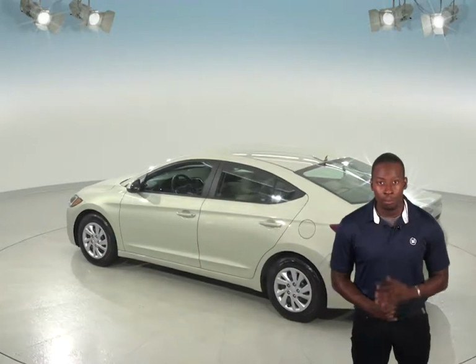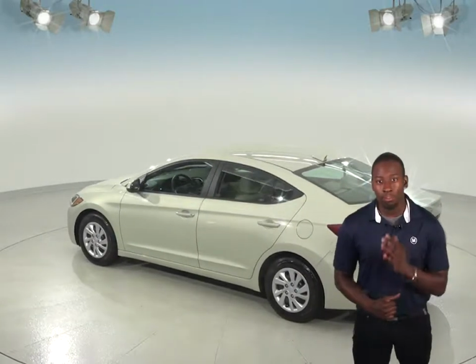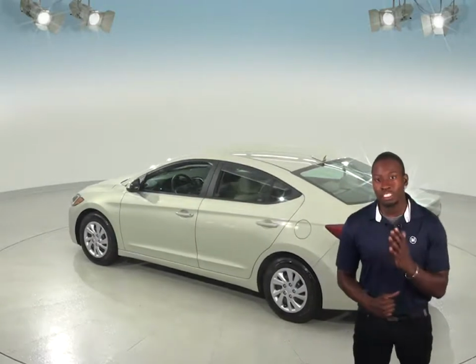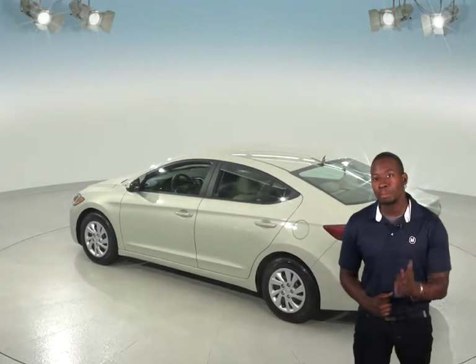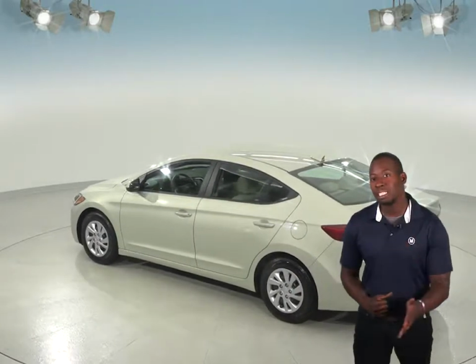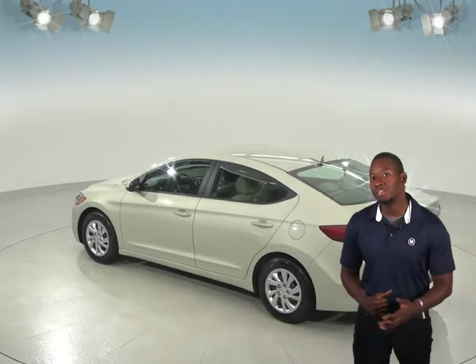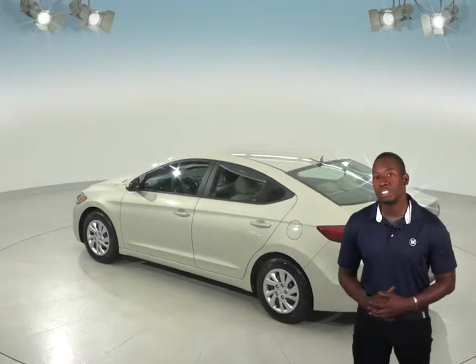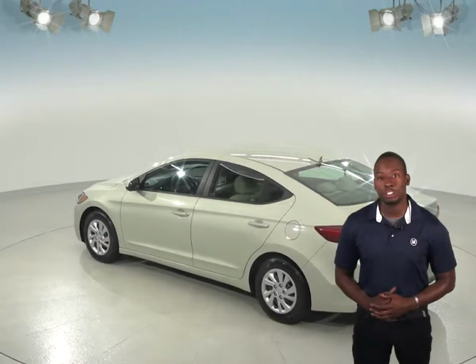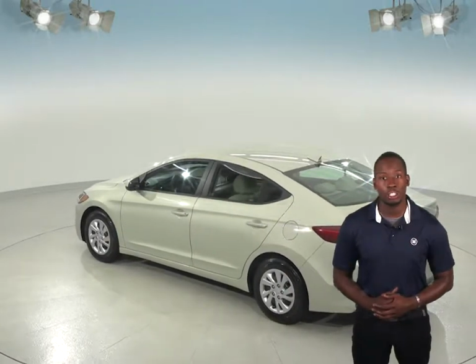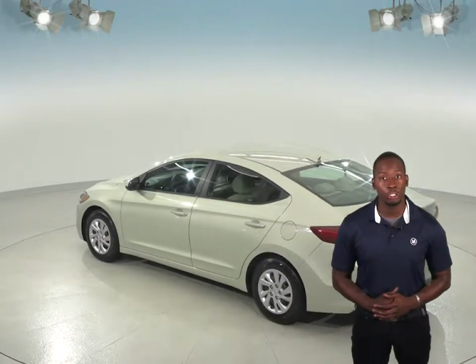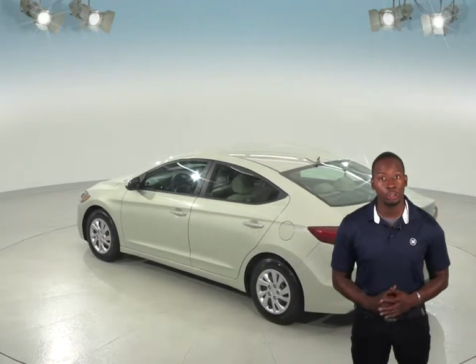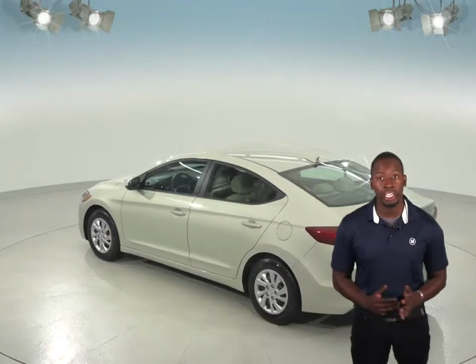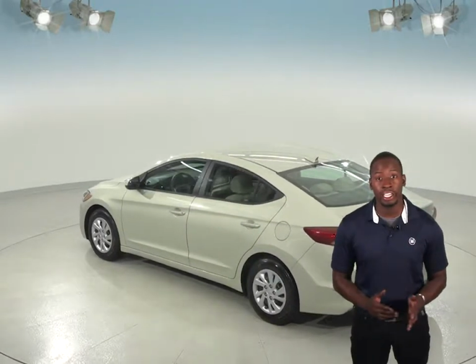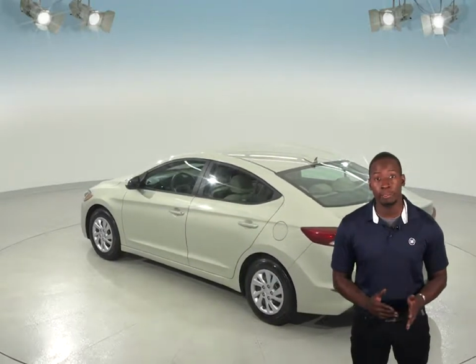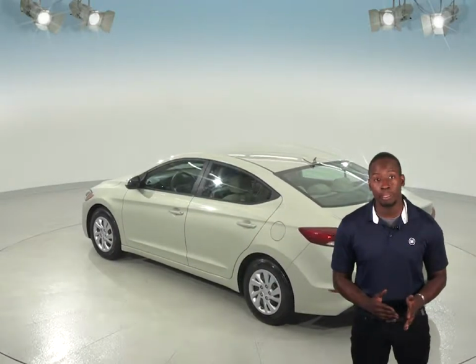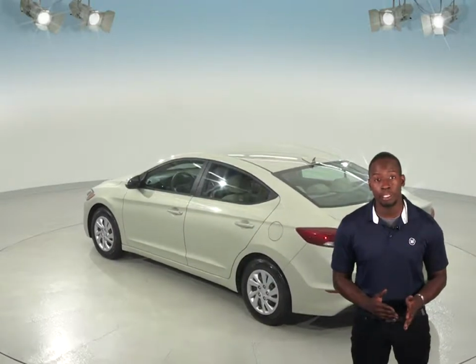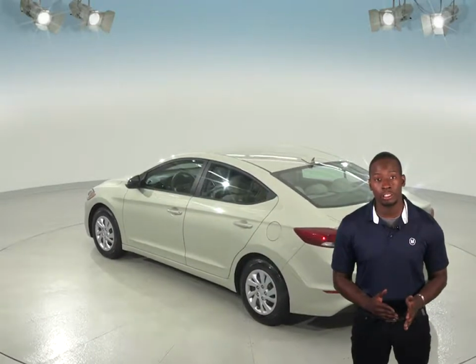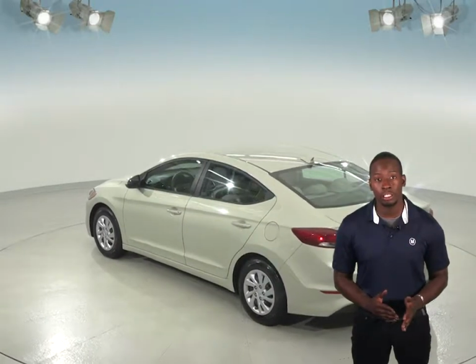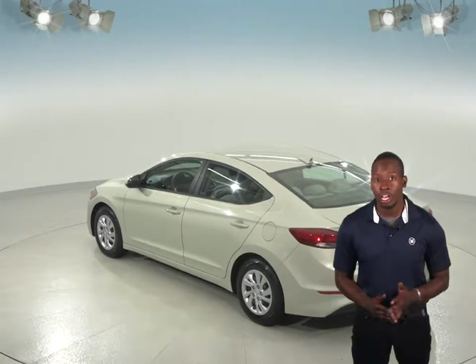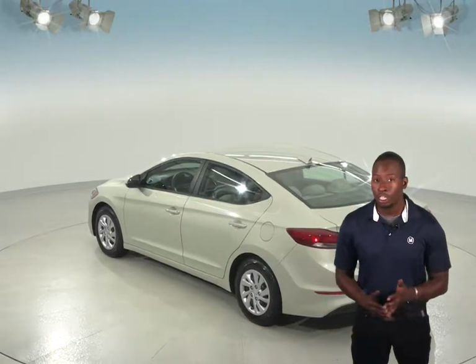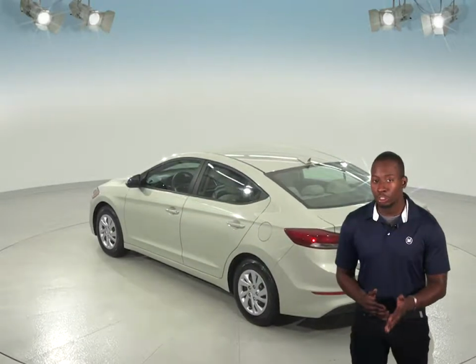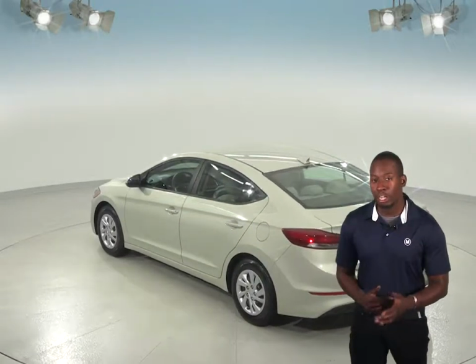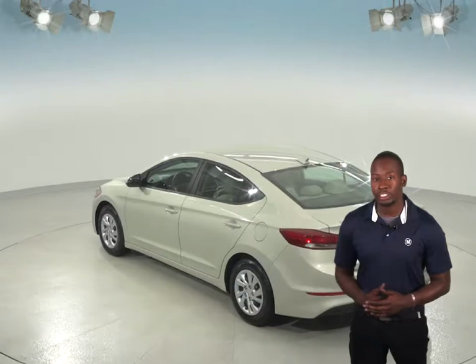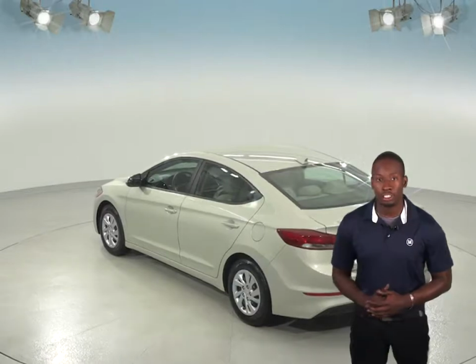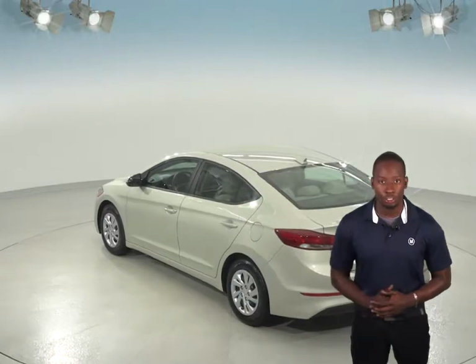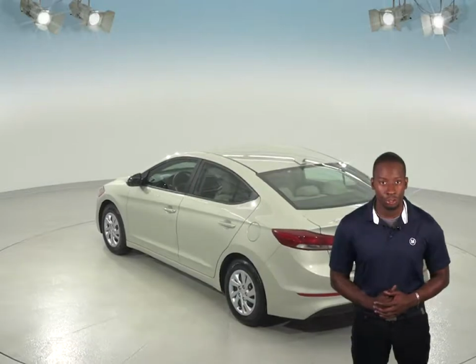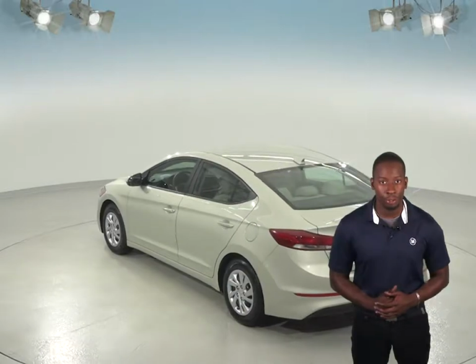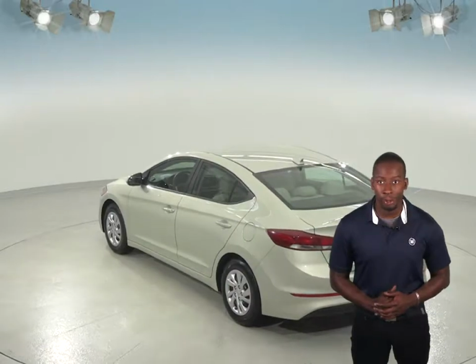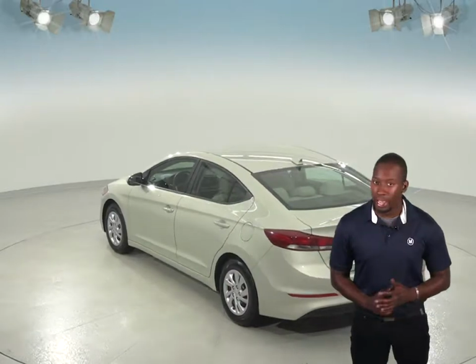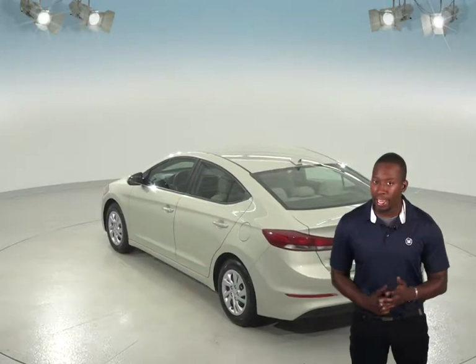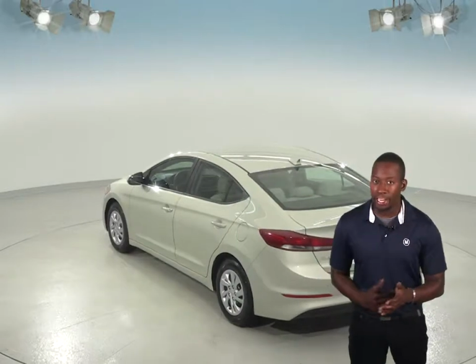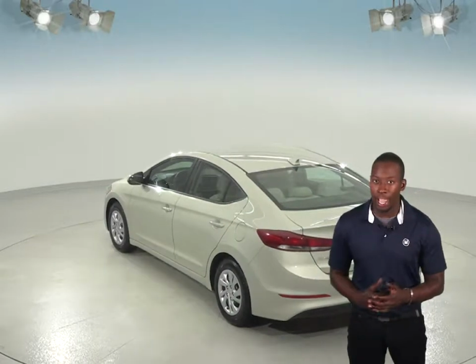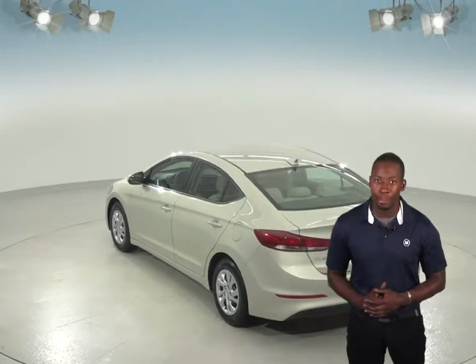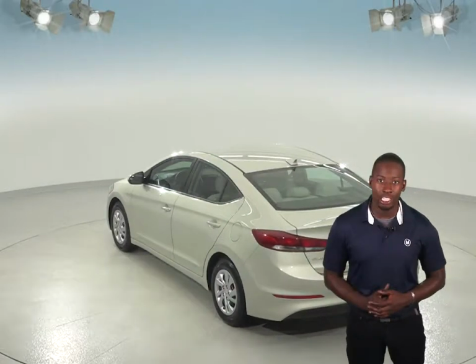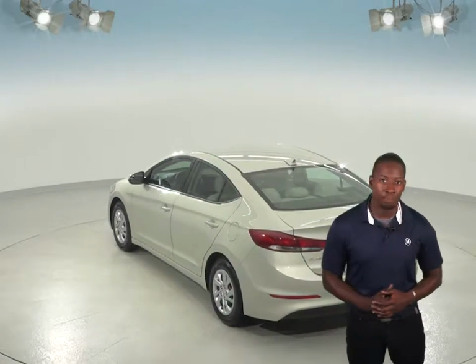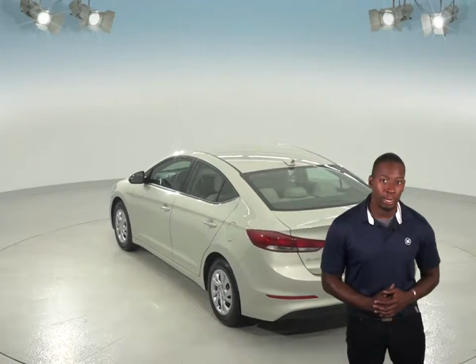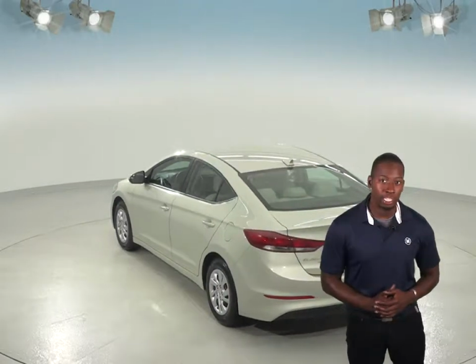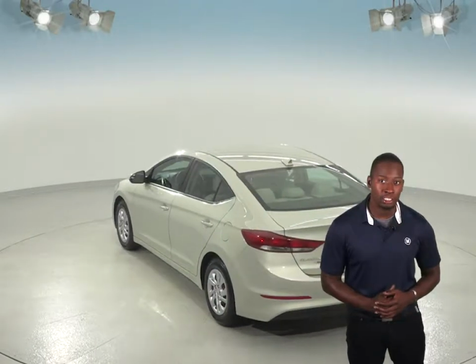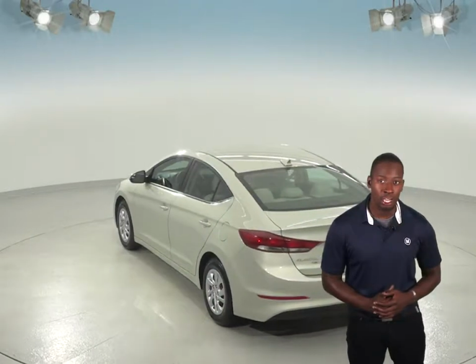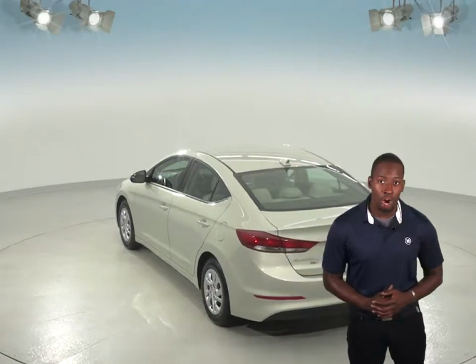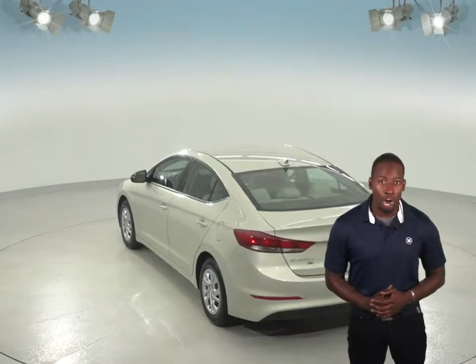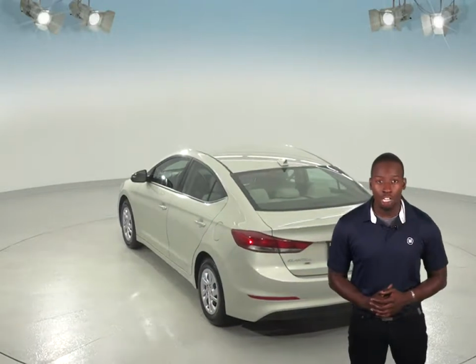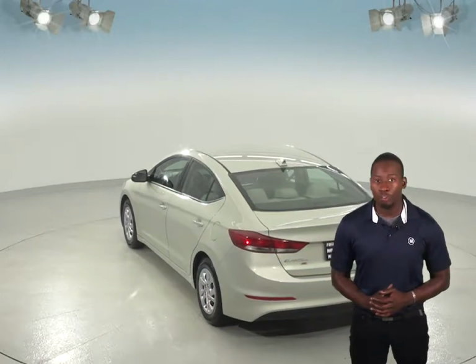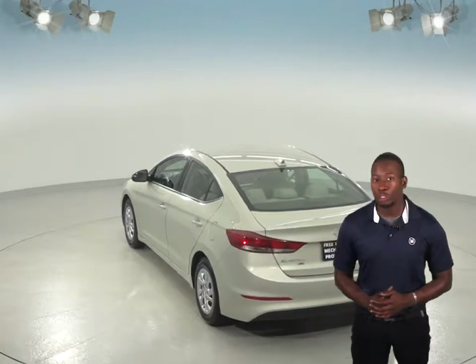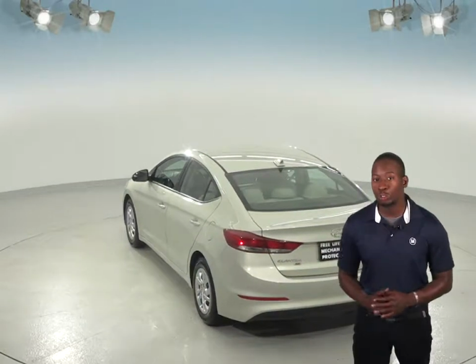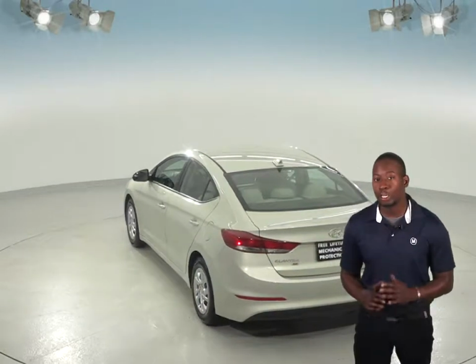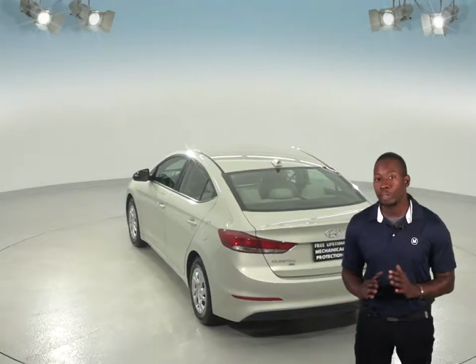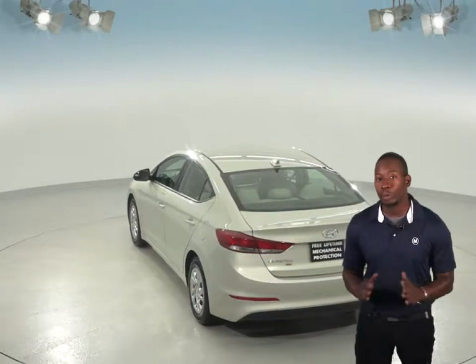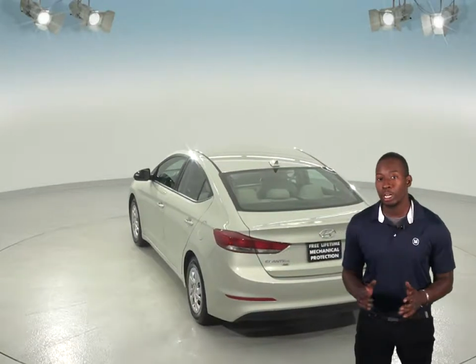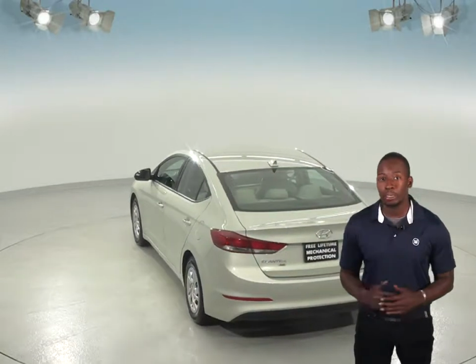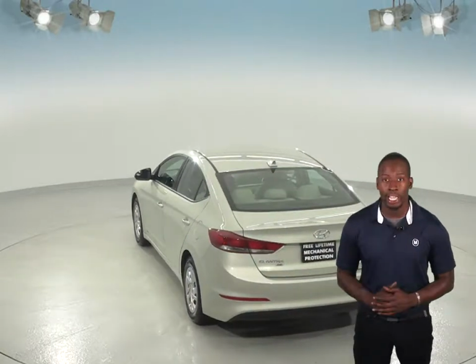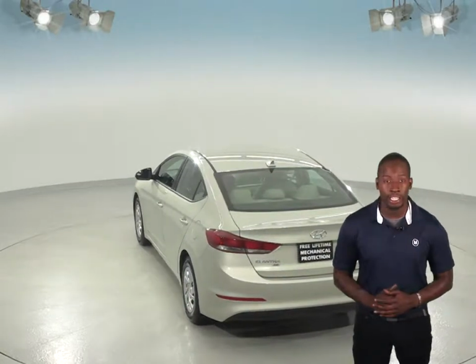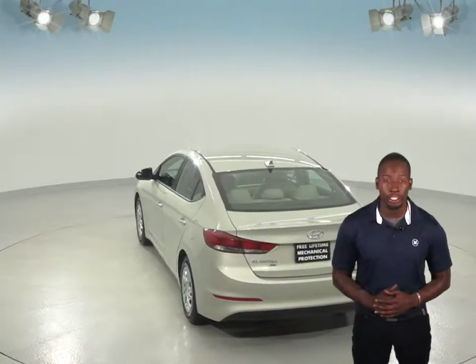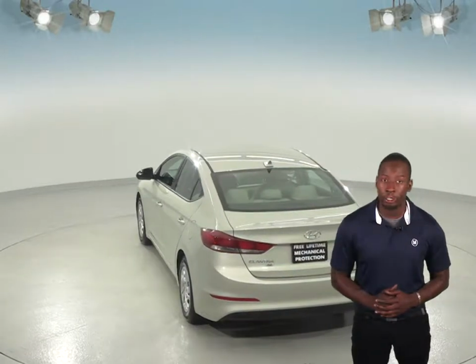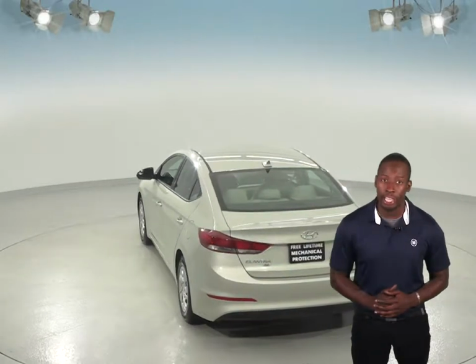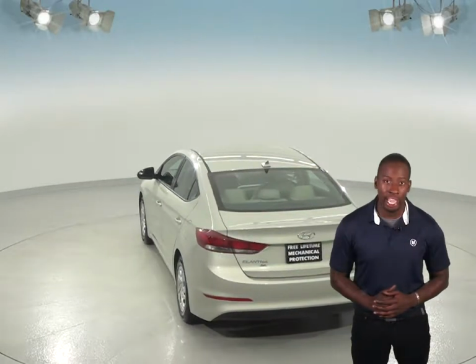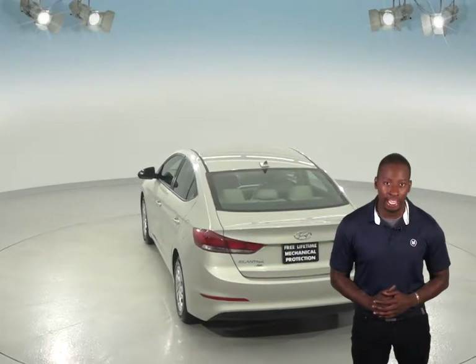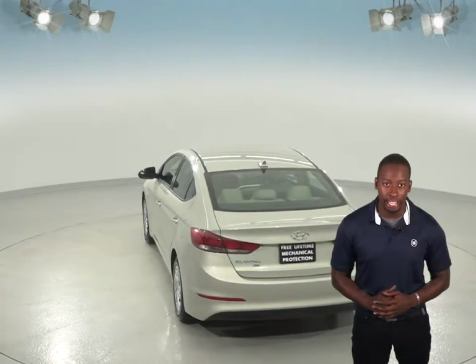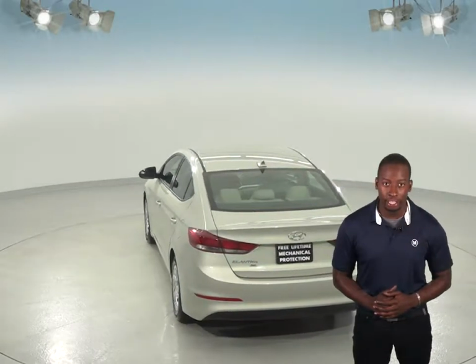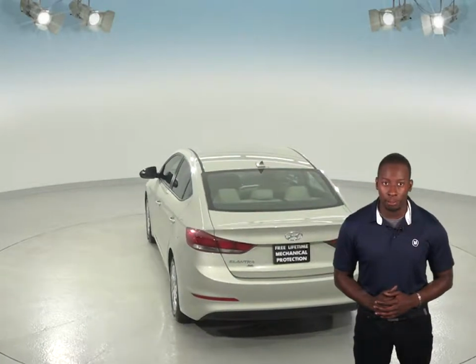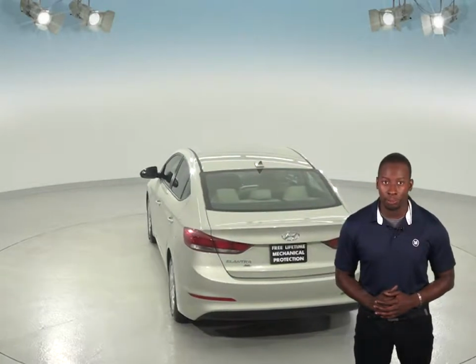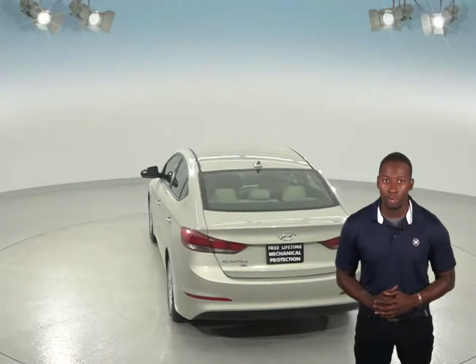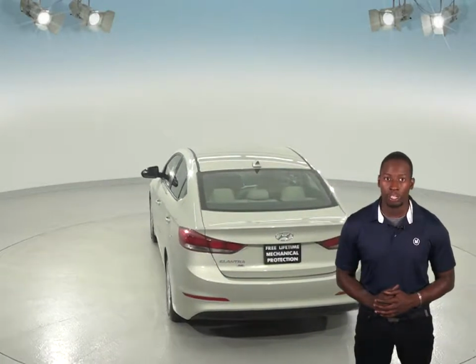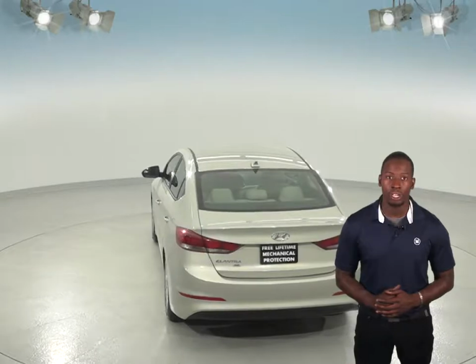Some of its best features include heated mirrors, traction control, and ABS brakes, all of which will be incredibly handy during any inclement weather.